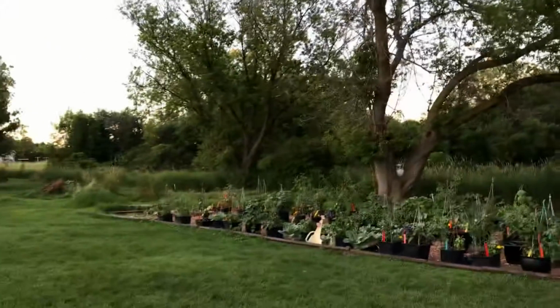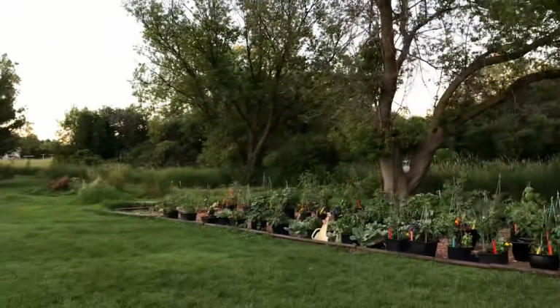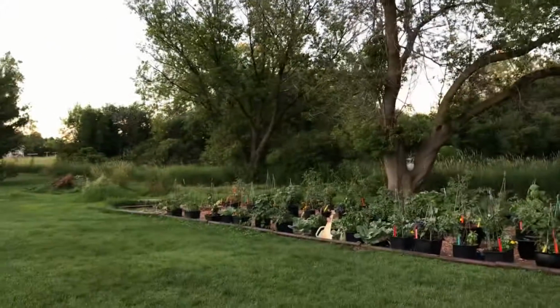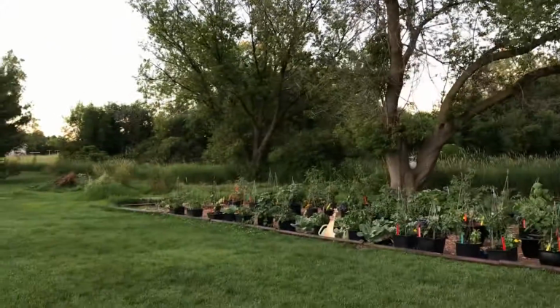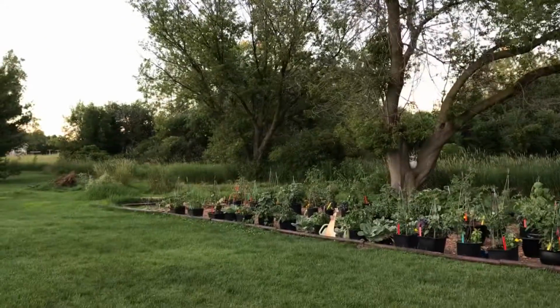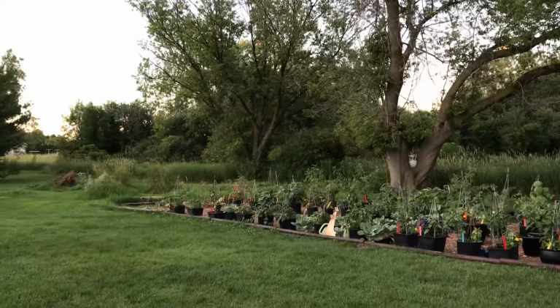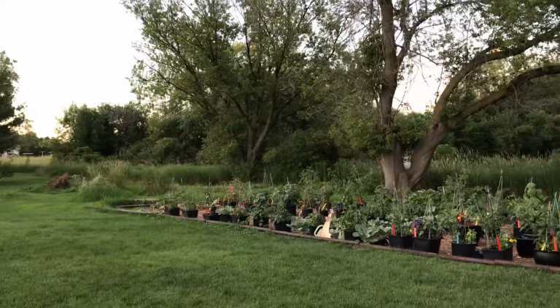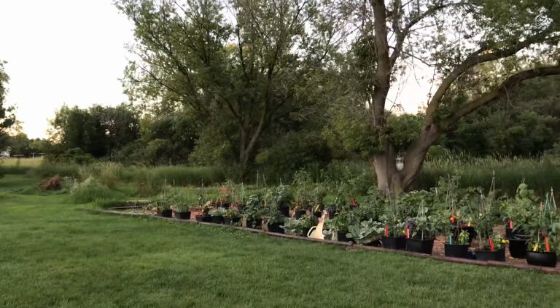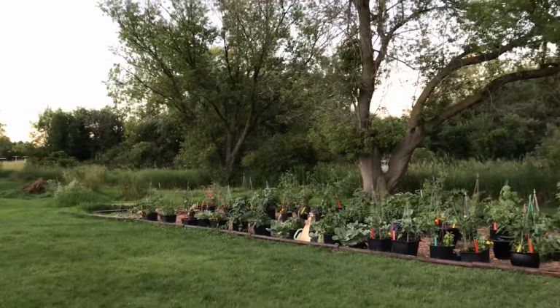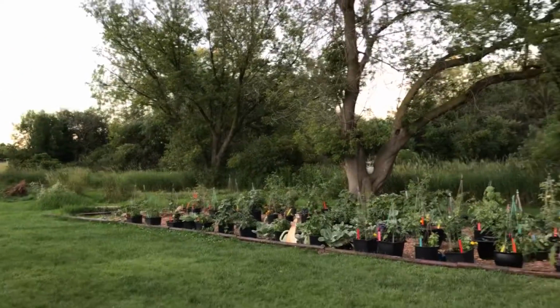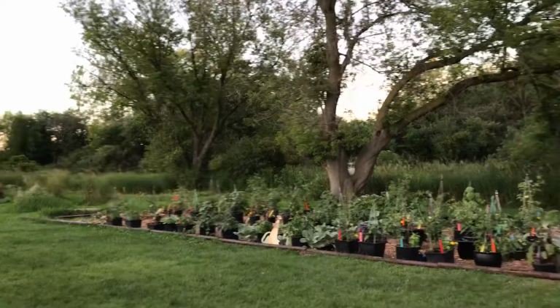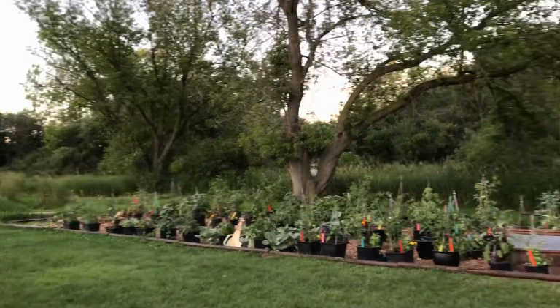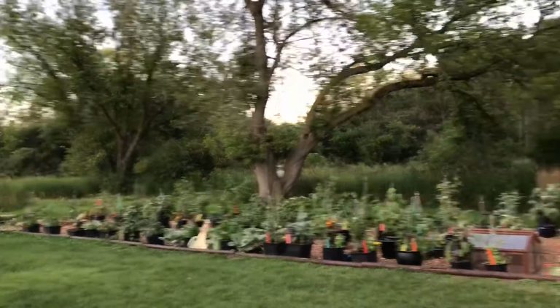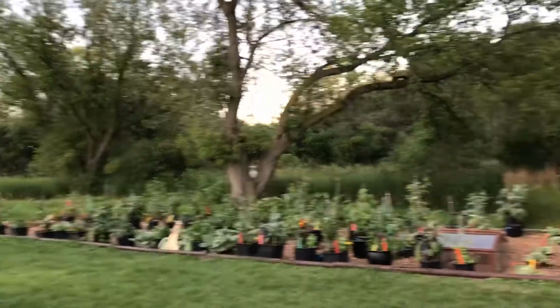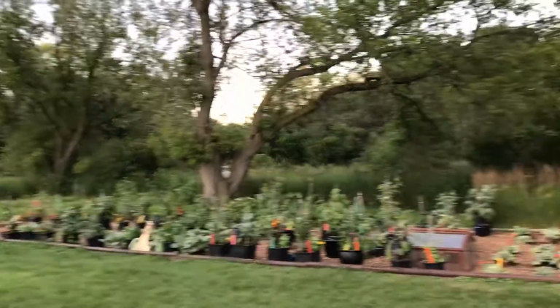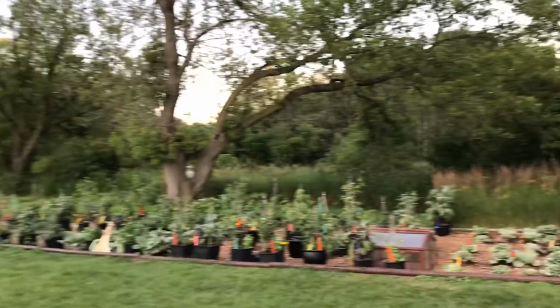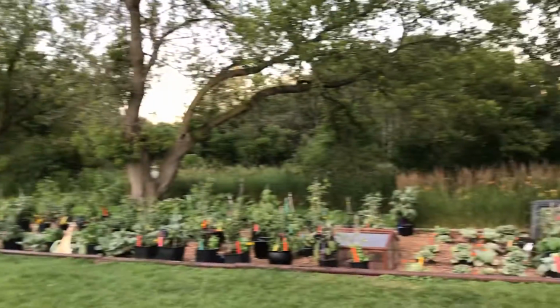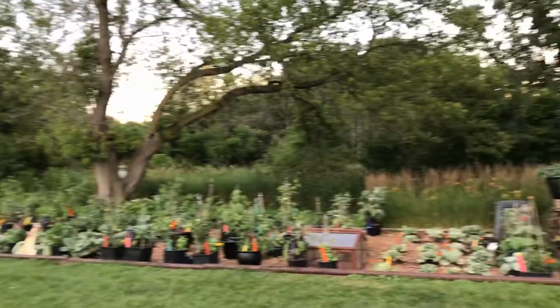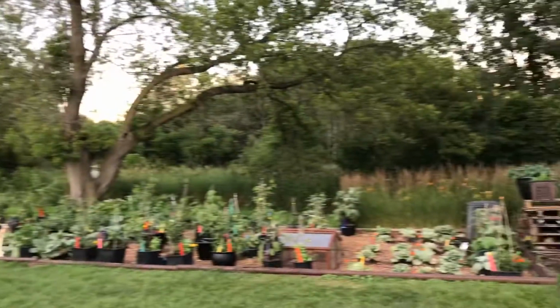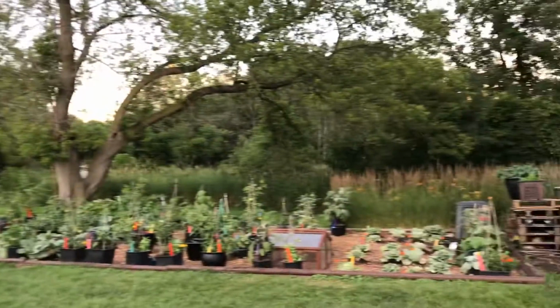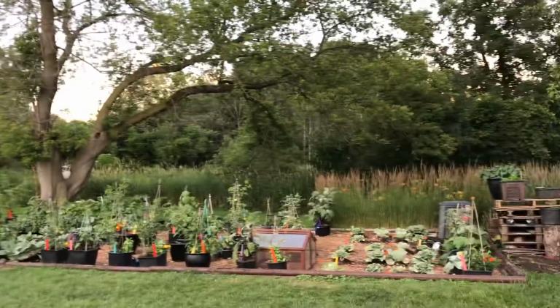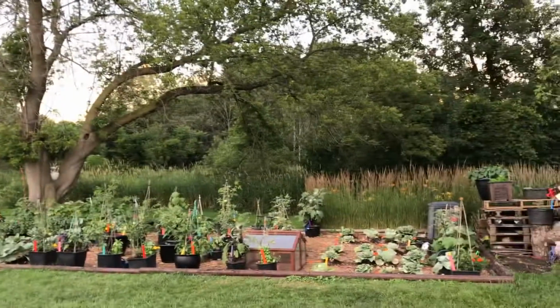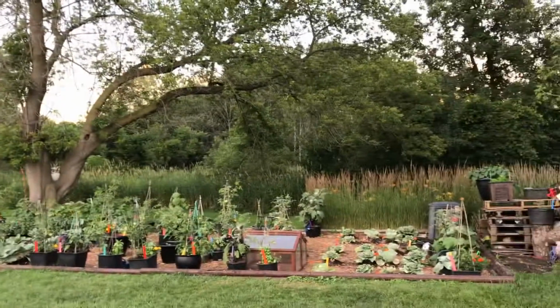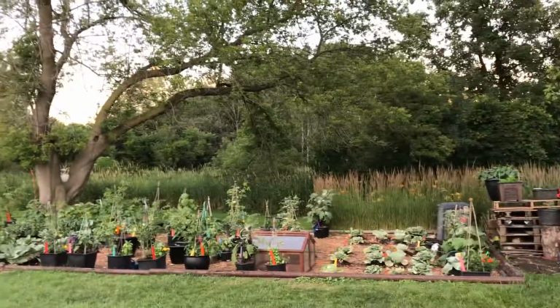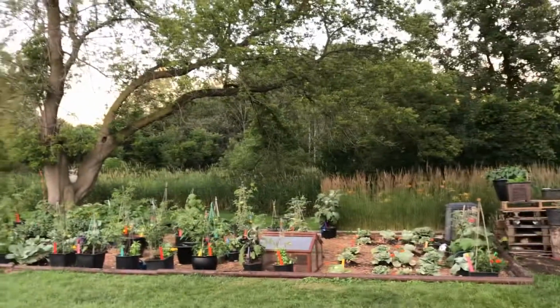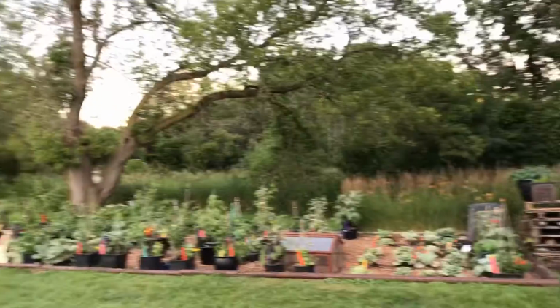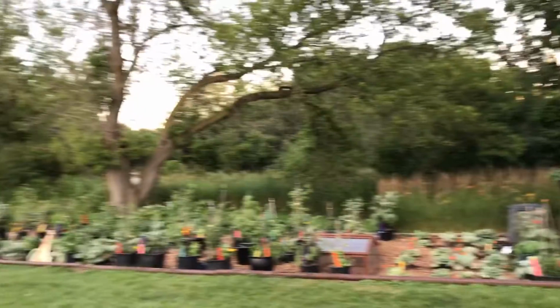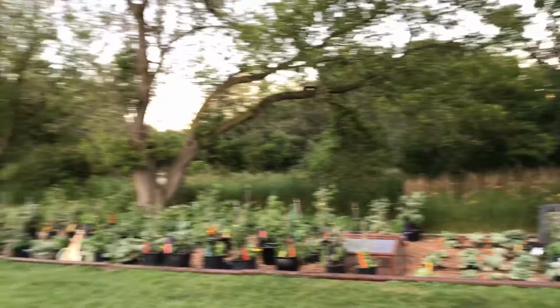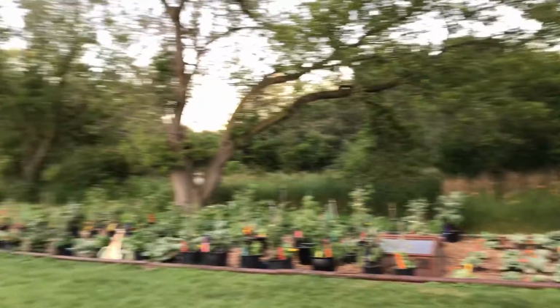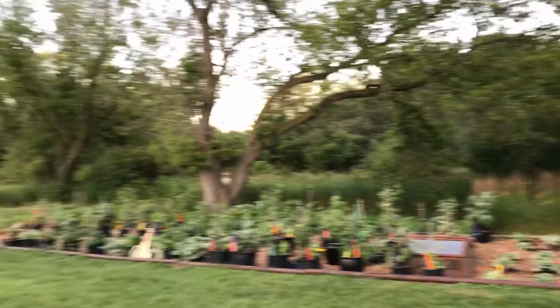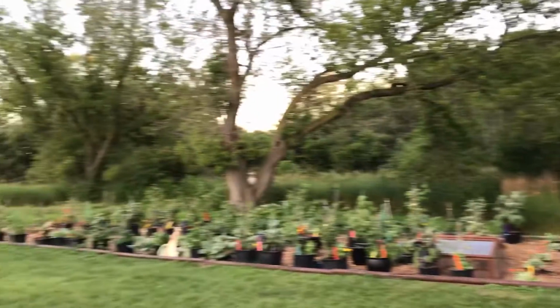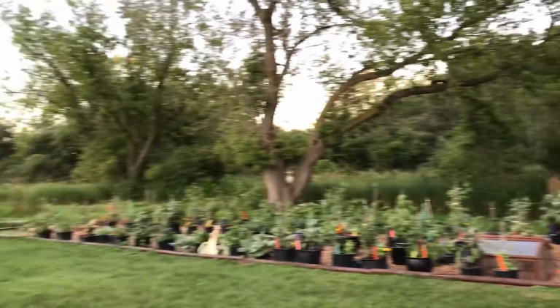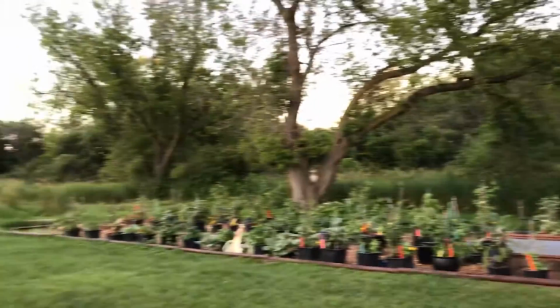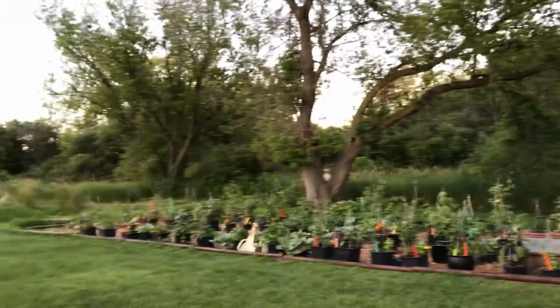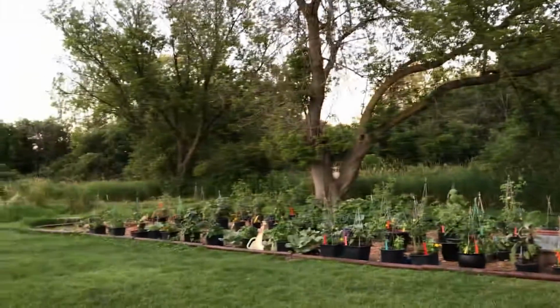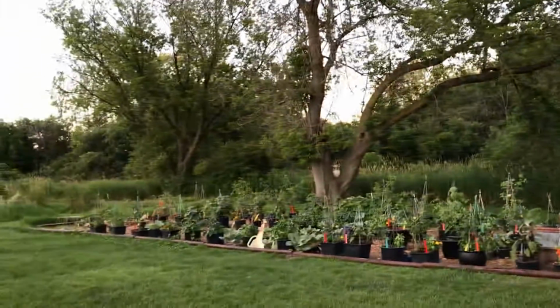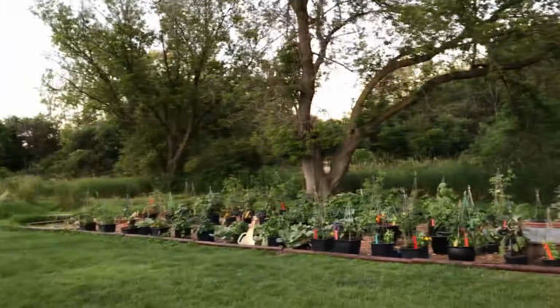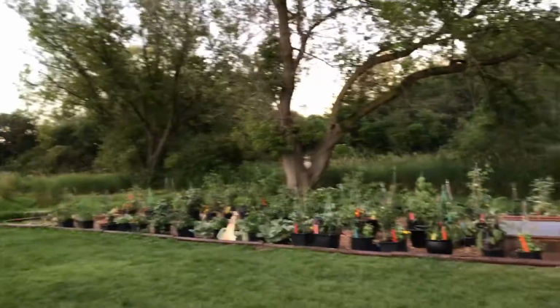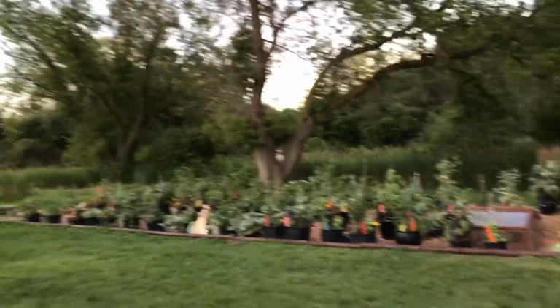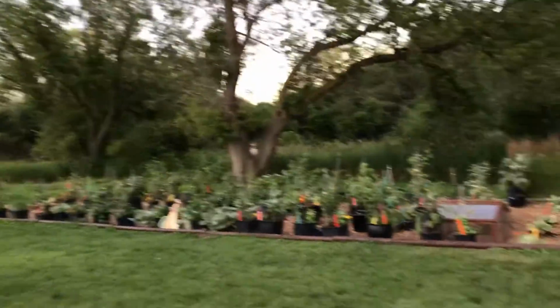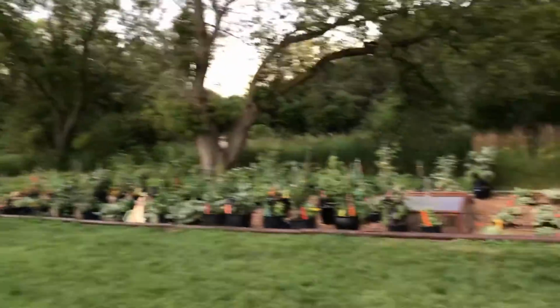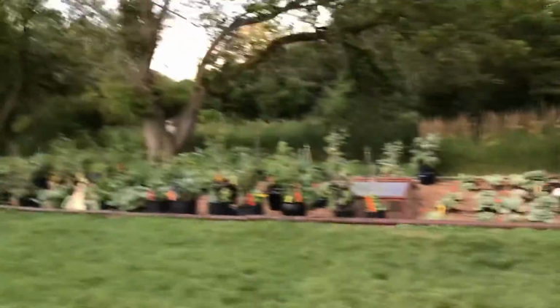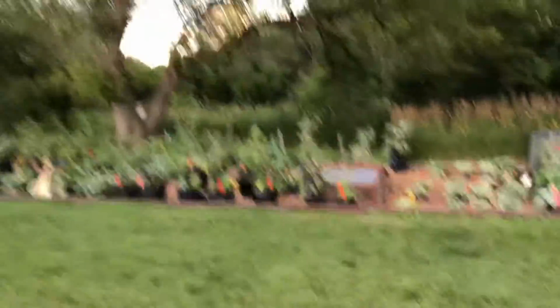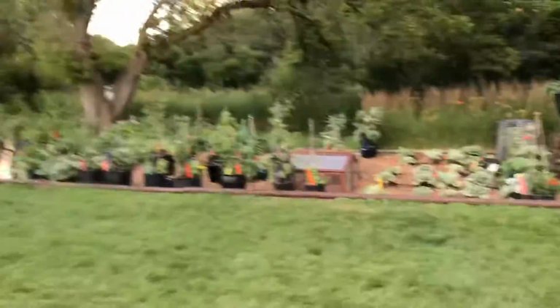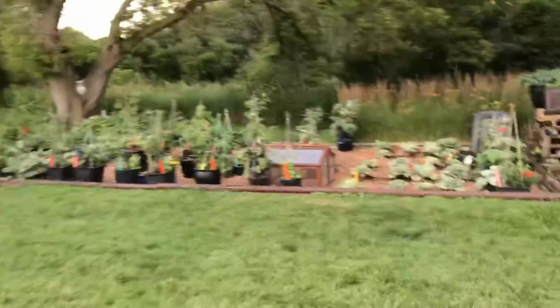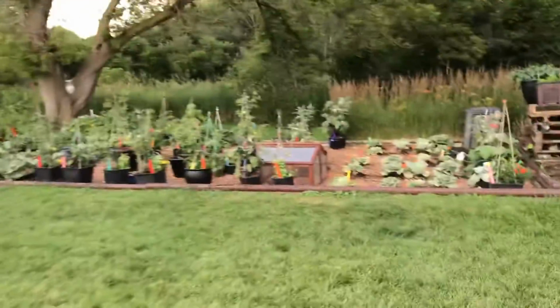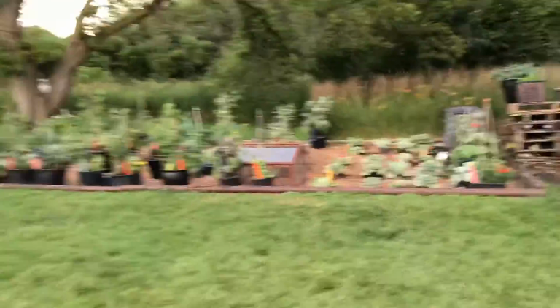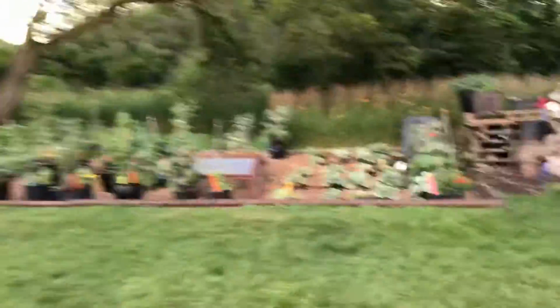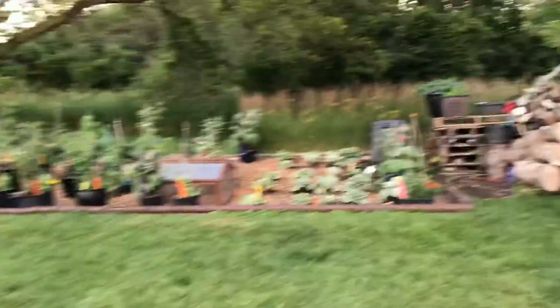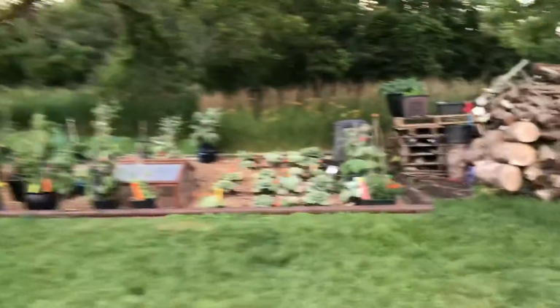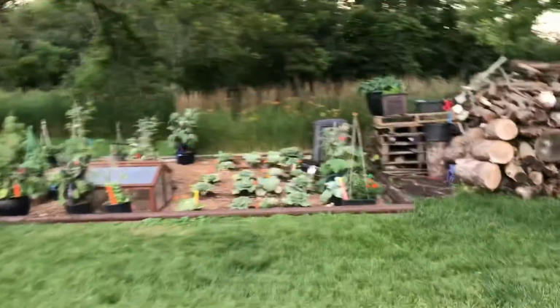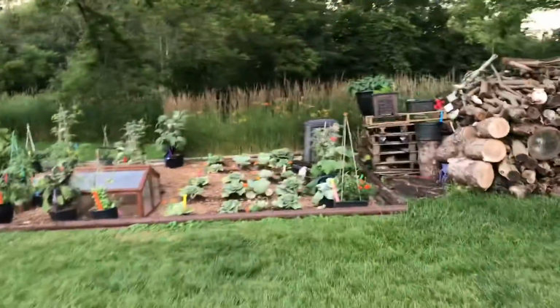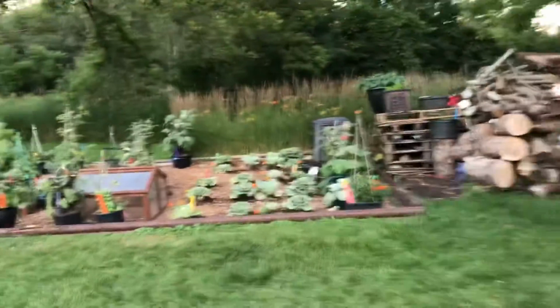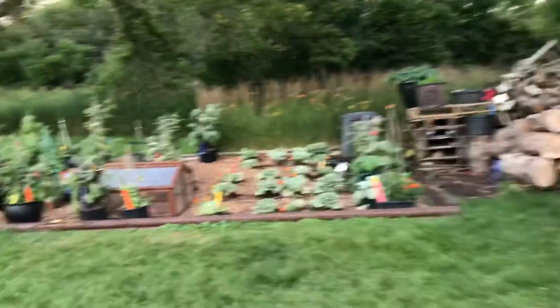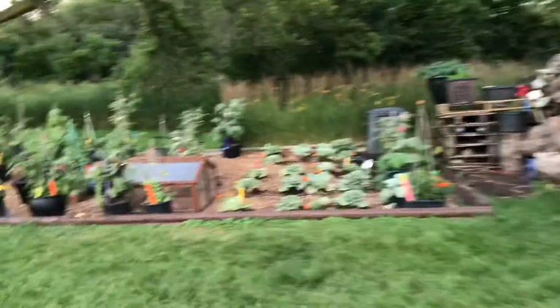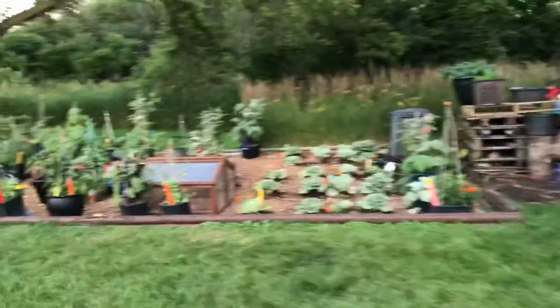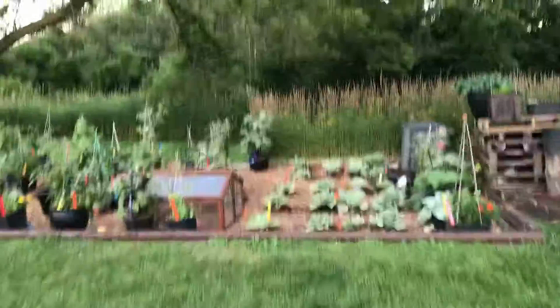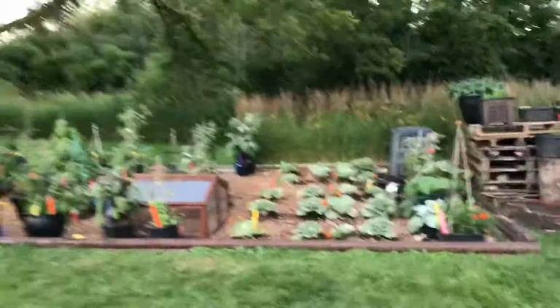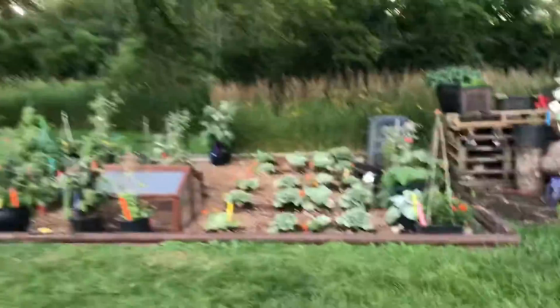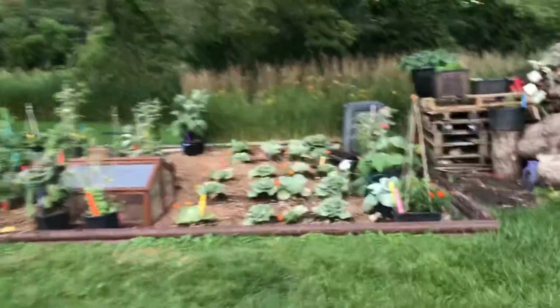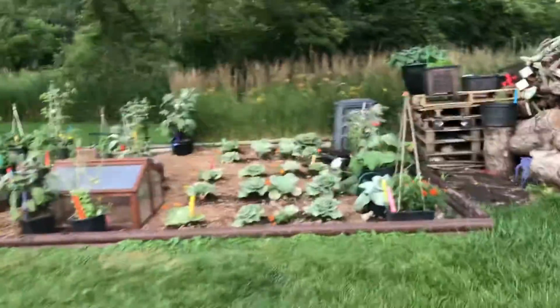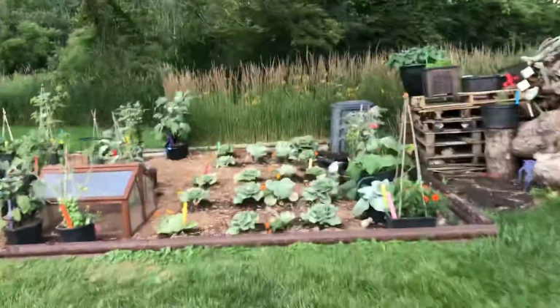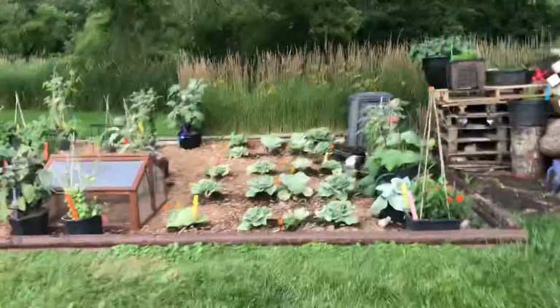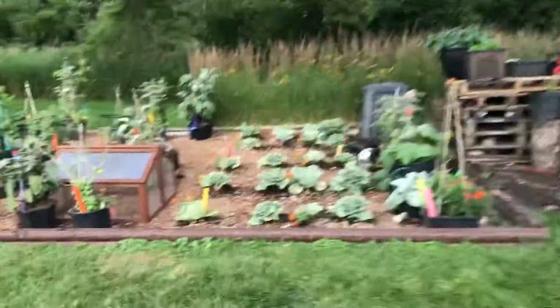Here we go. I don't know why you haven't come over here to see this garden yet. Let's do a little video for you.